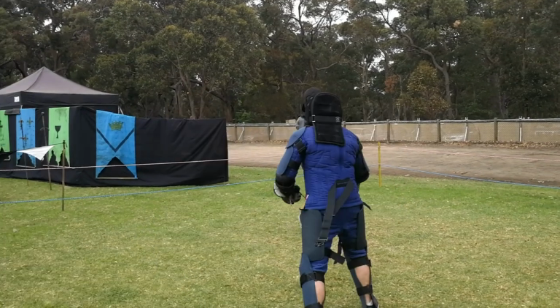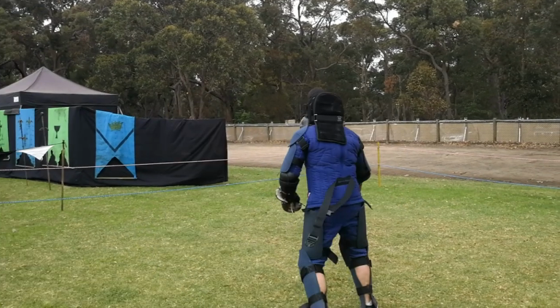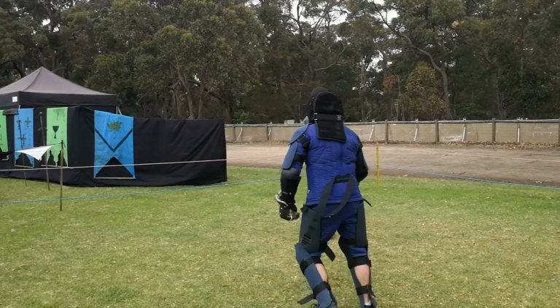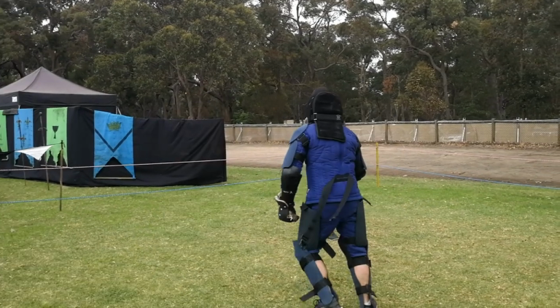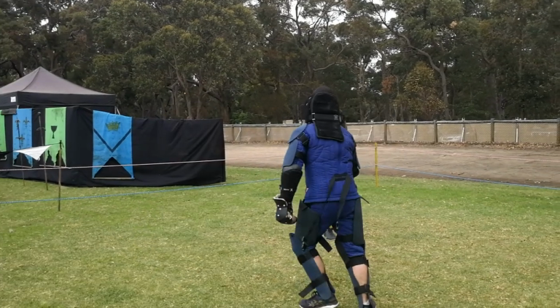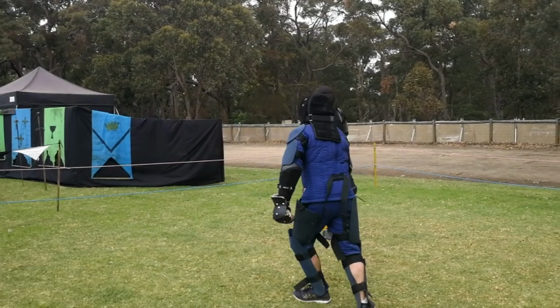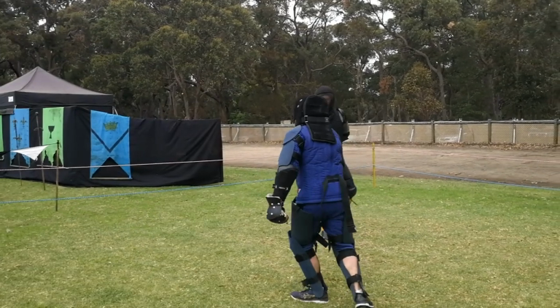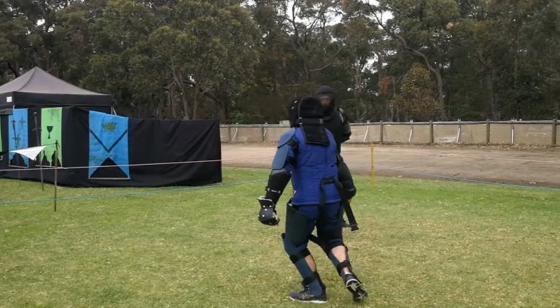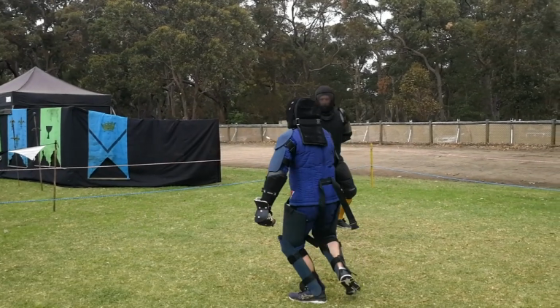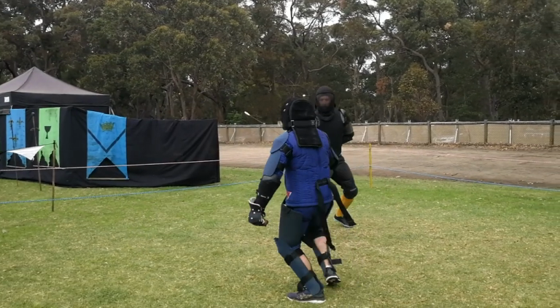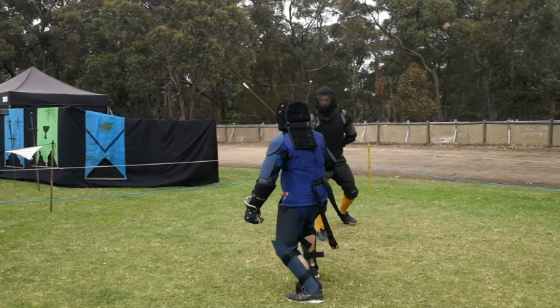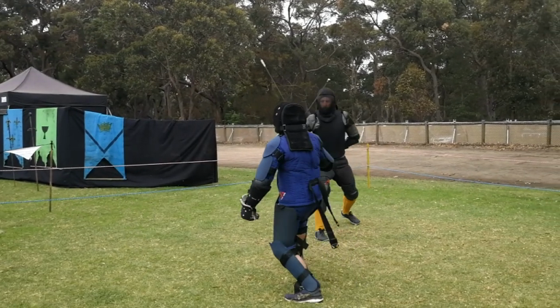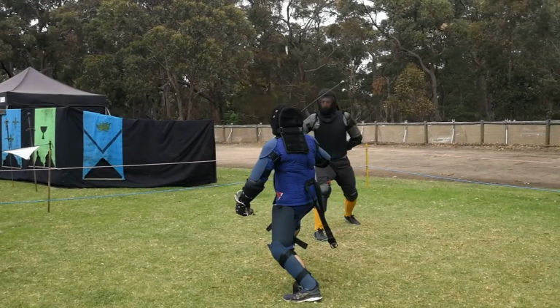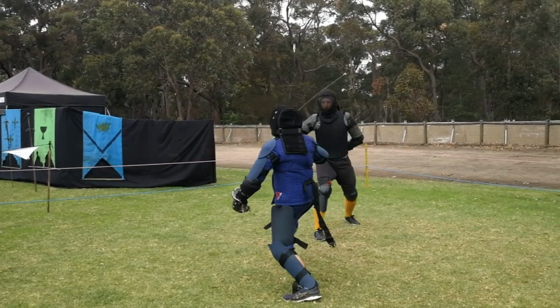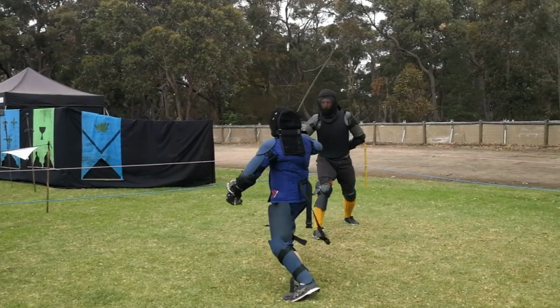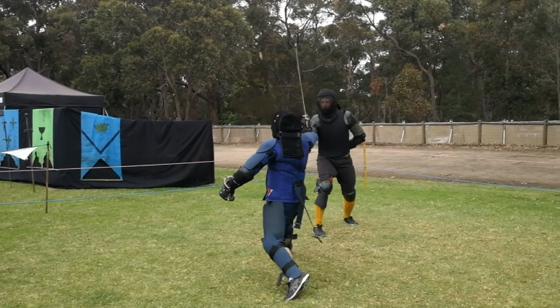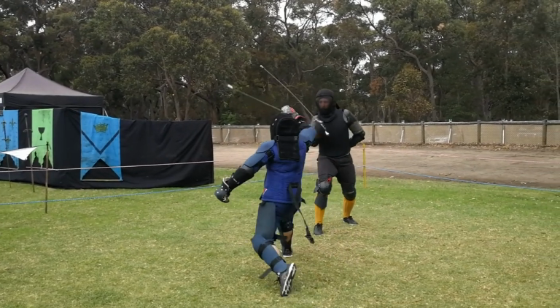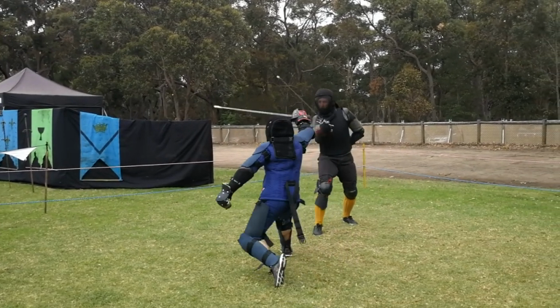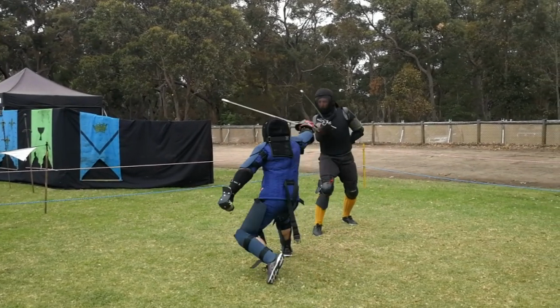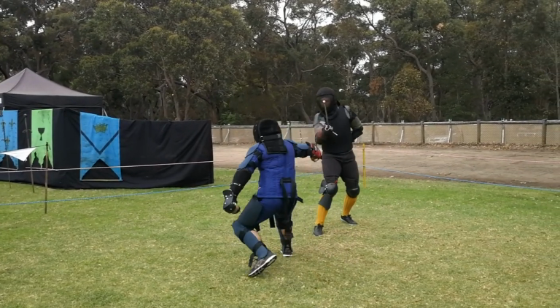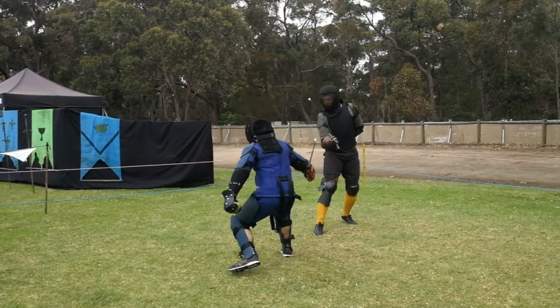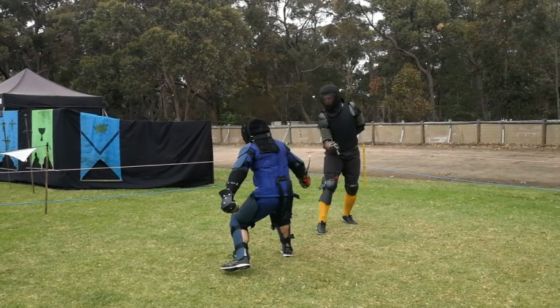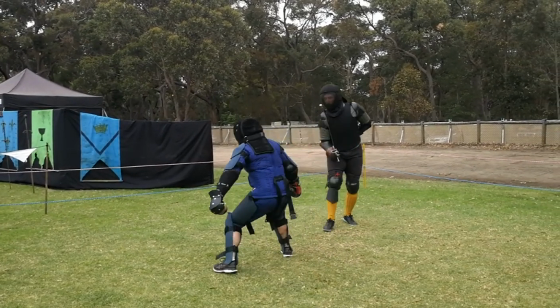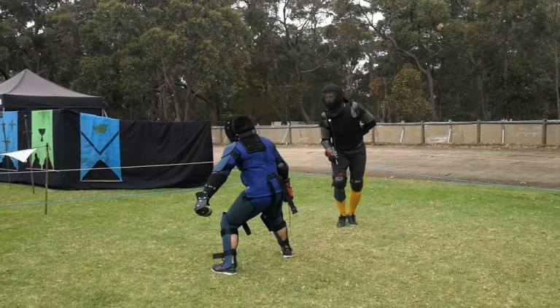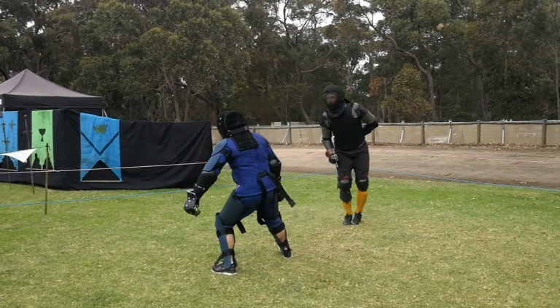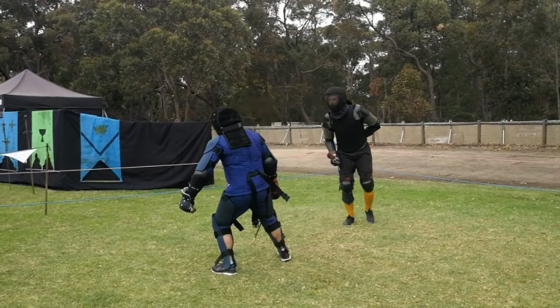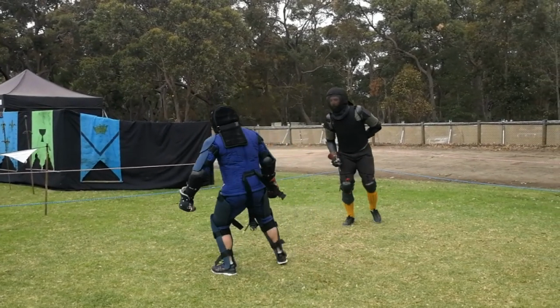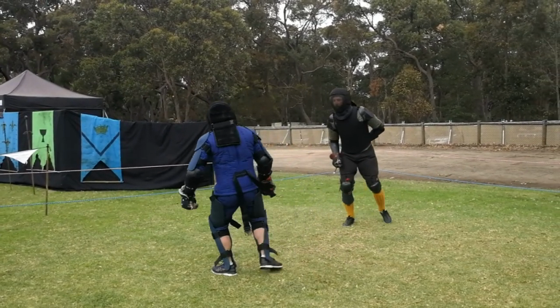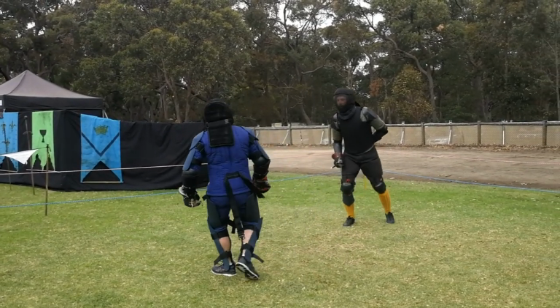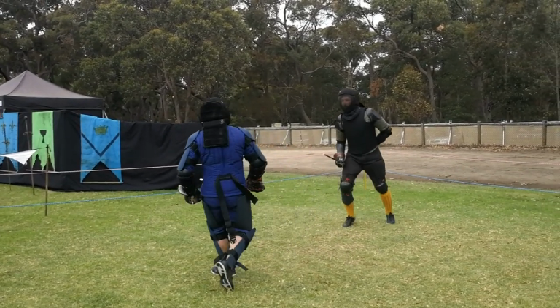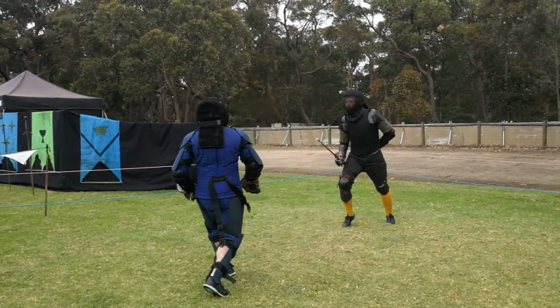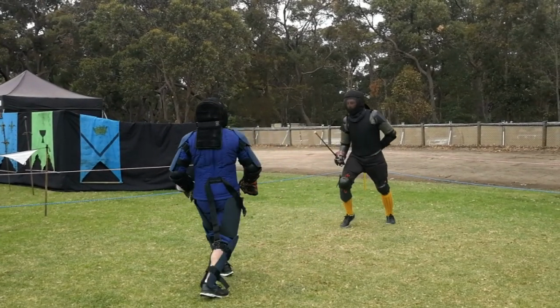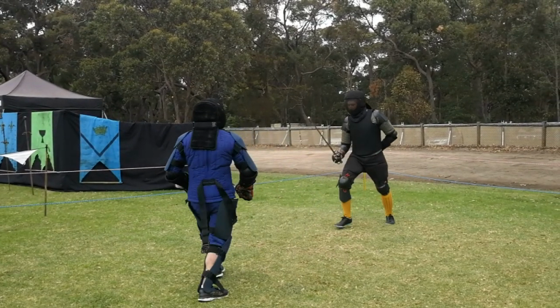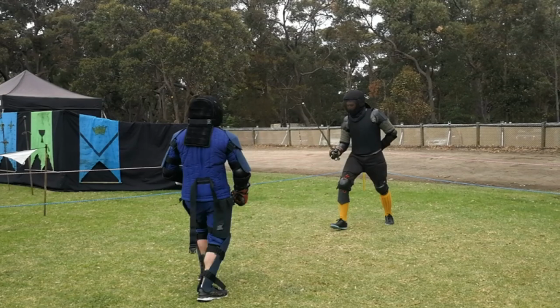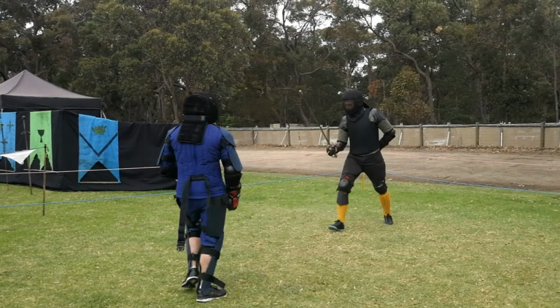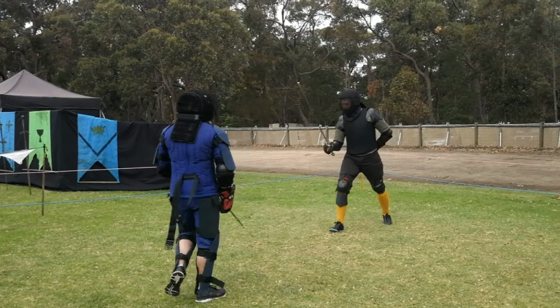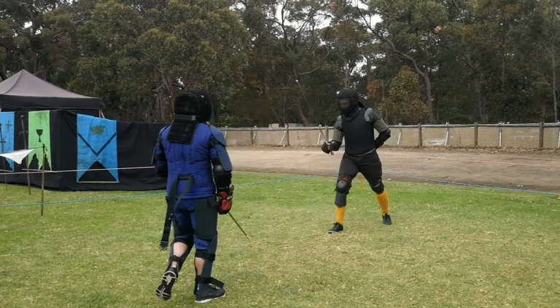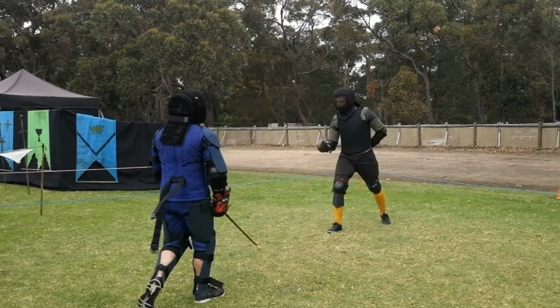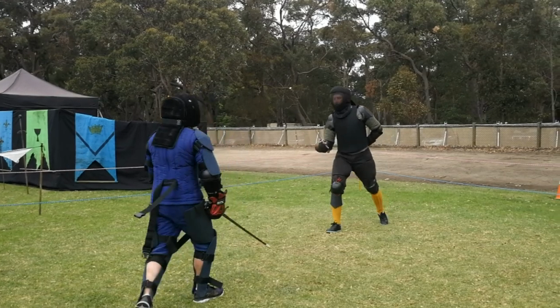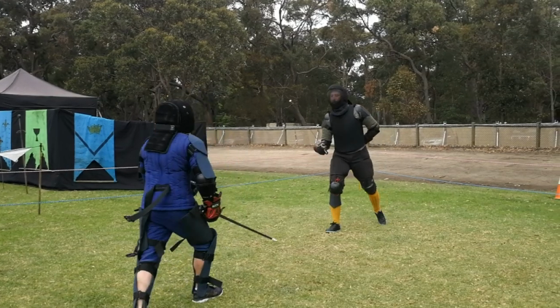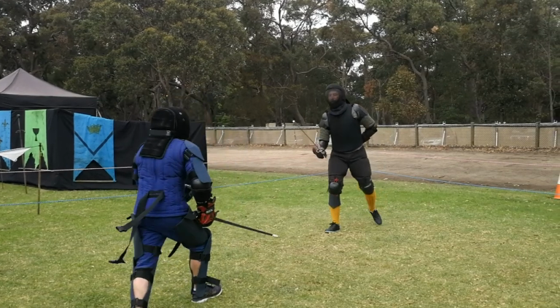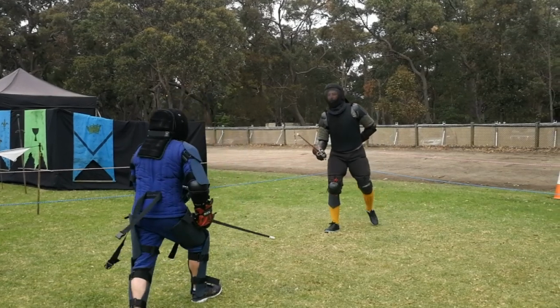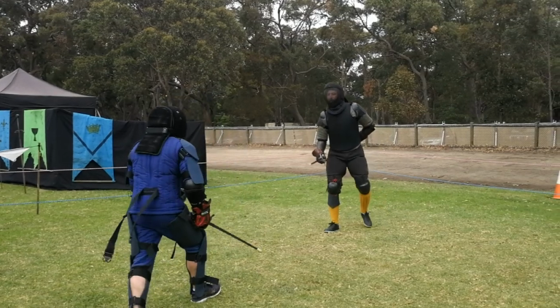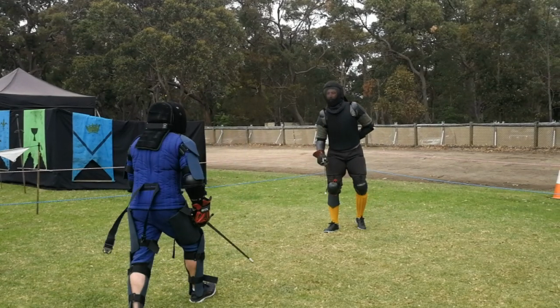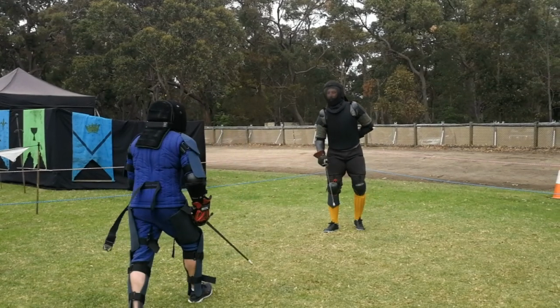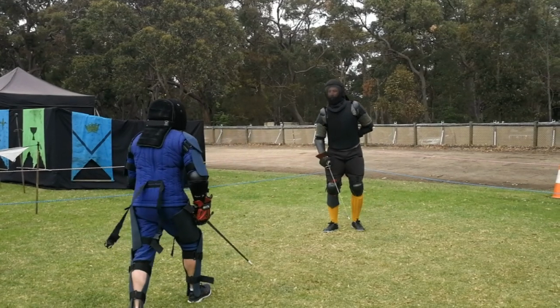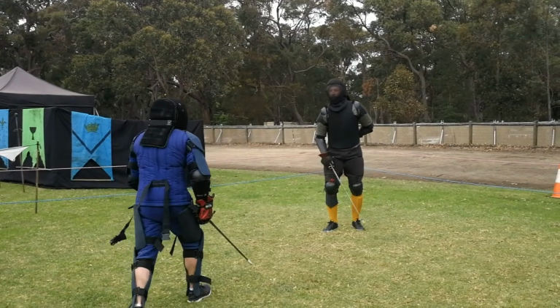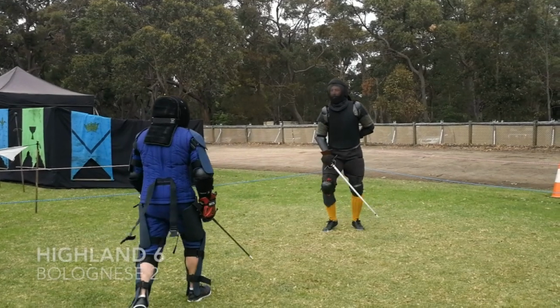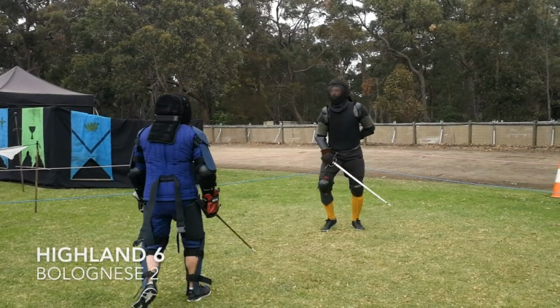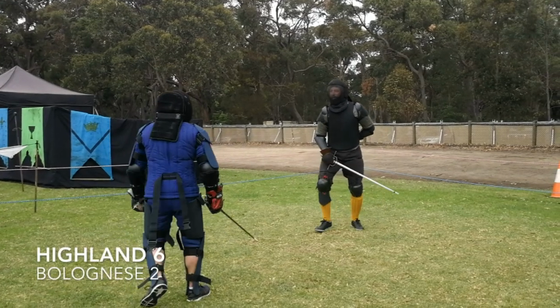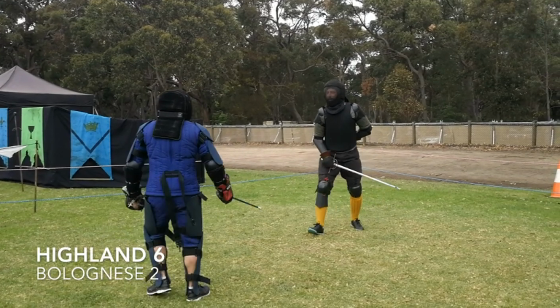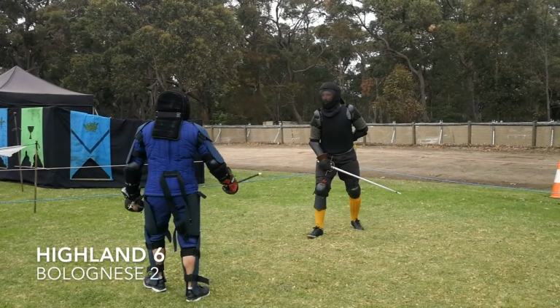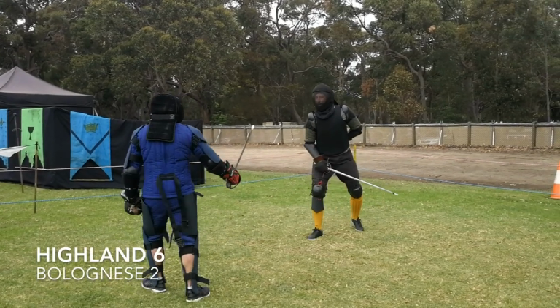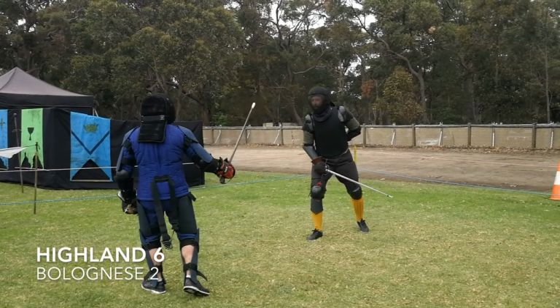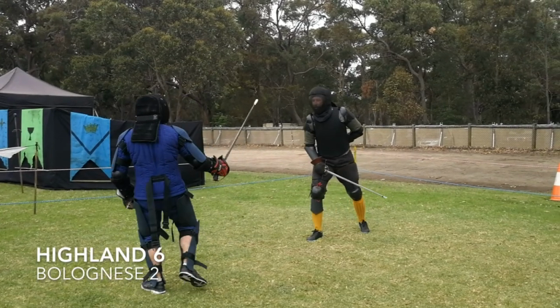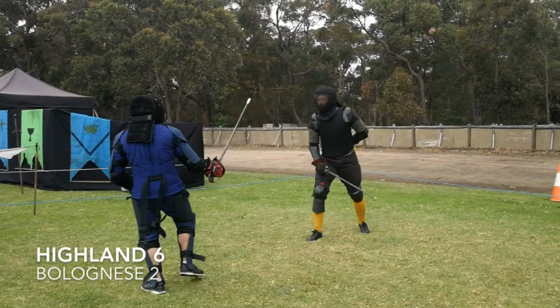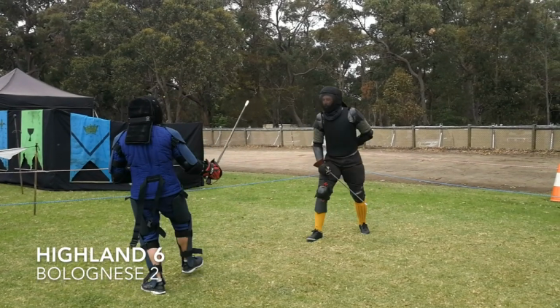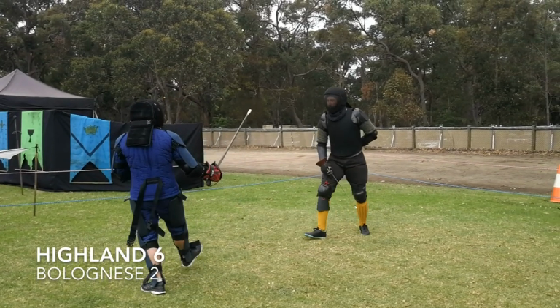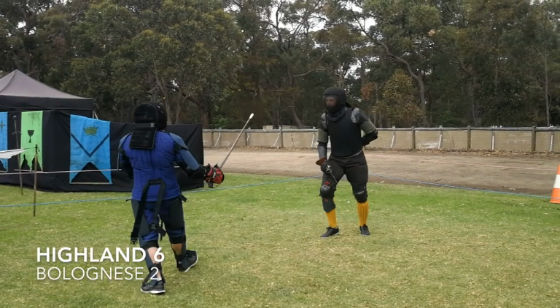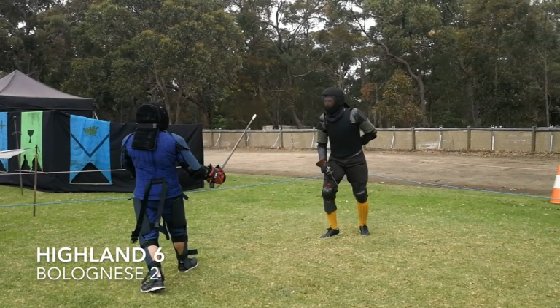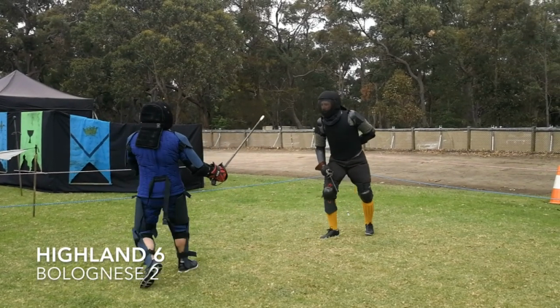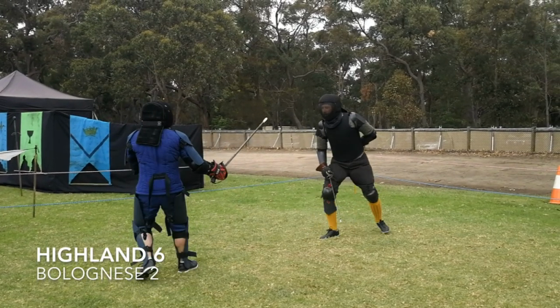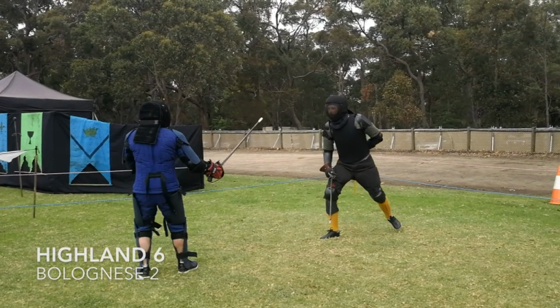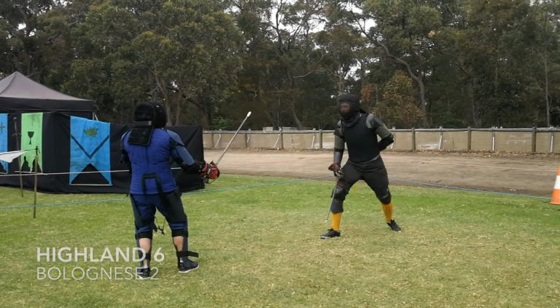This is just a very subtle feint to the inside, cut to the outside — just enough to draw Gav's parry and expose the outside of his arm.